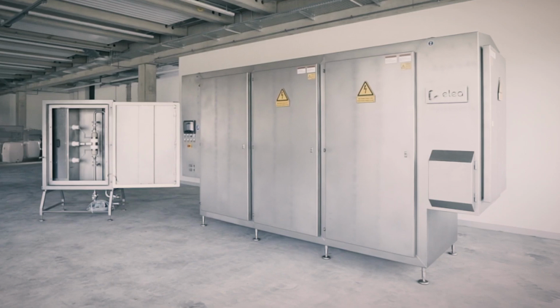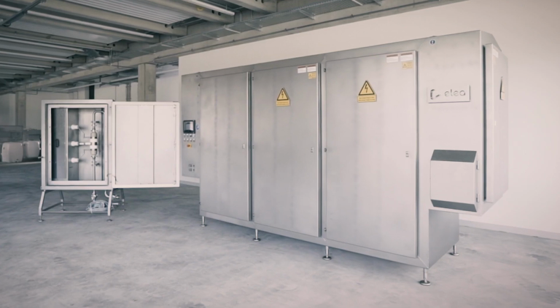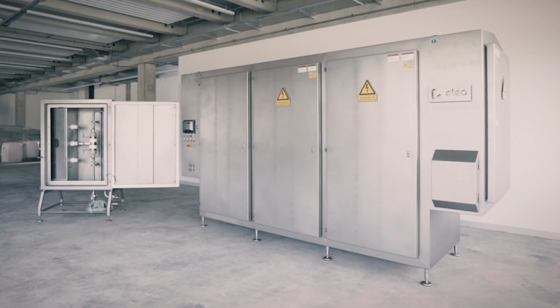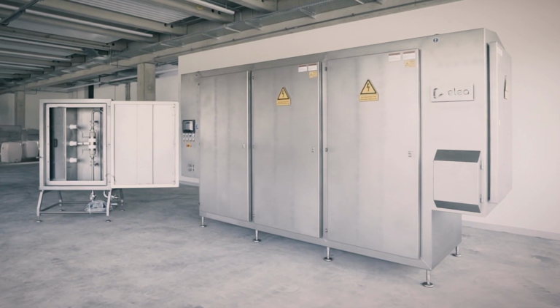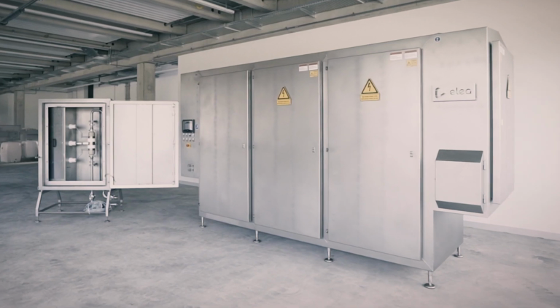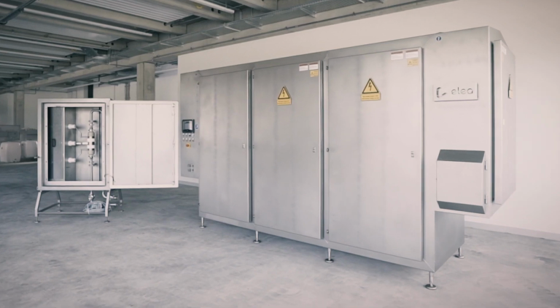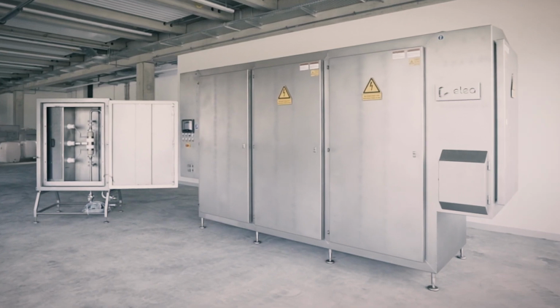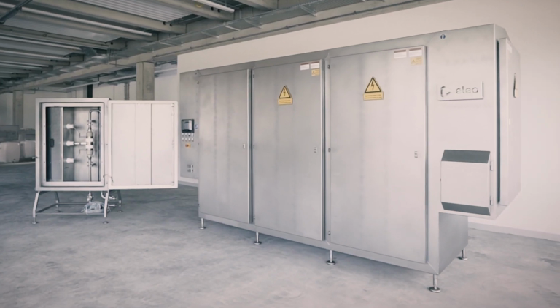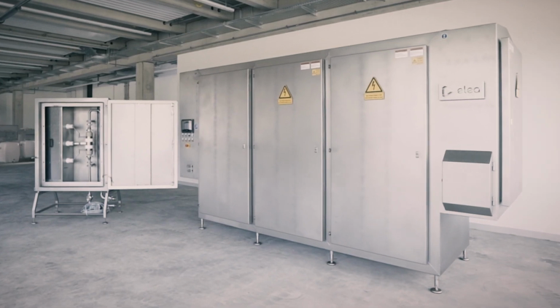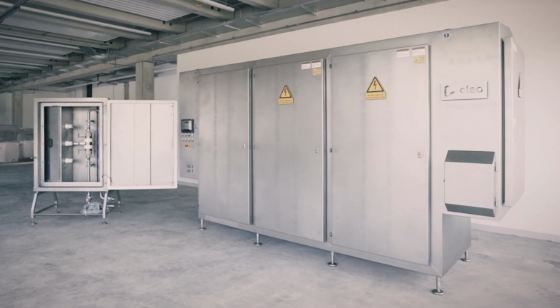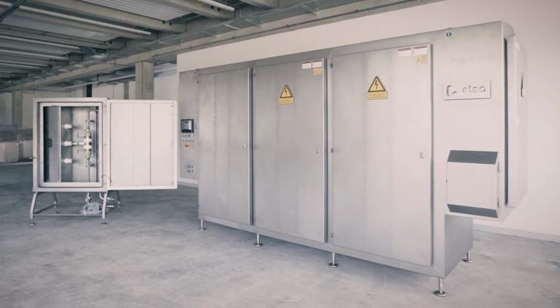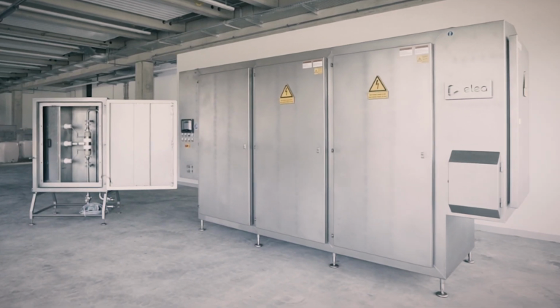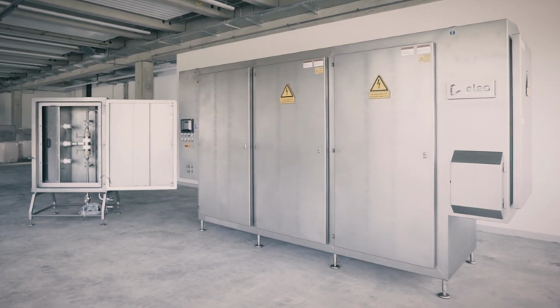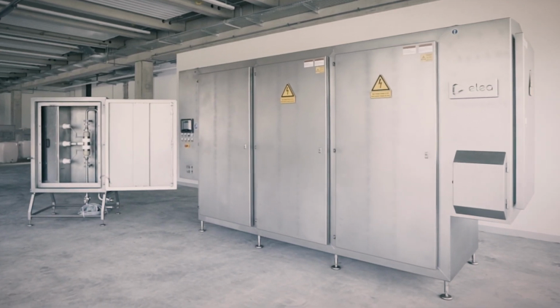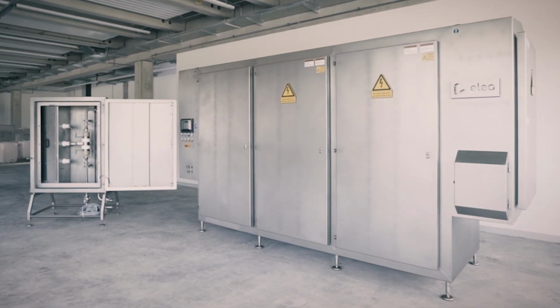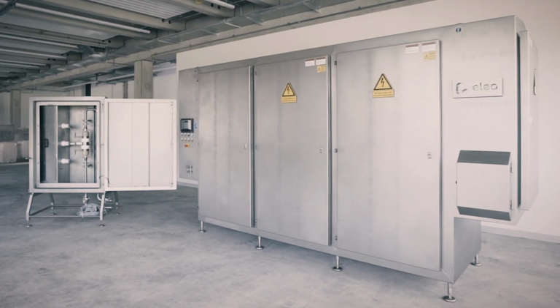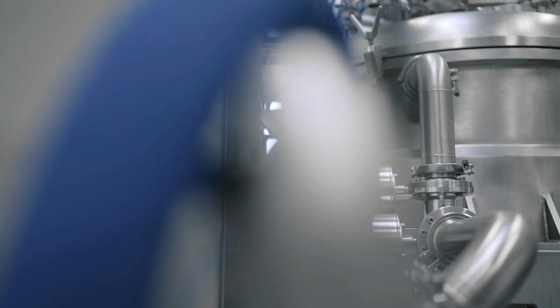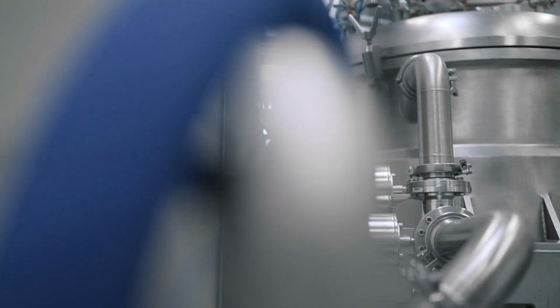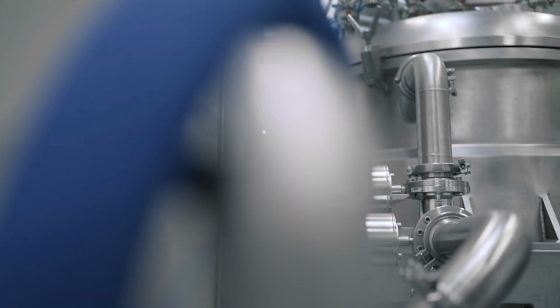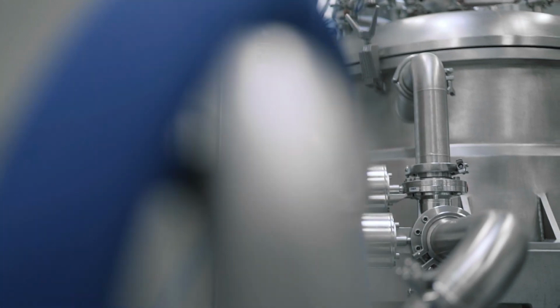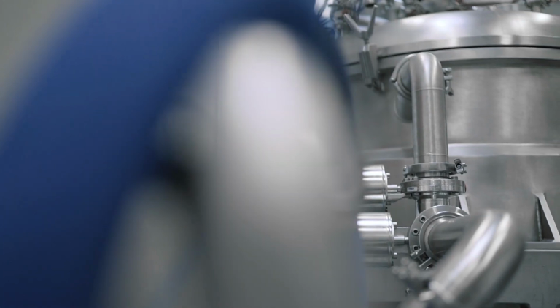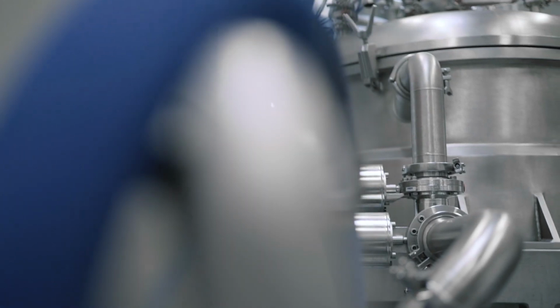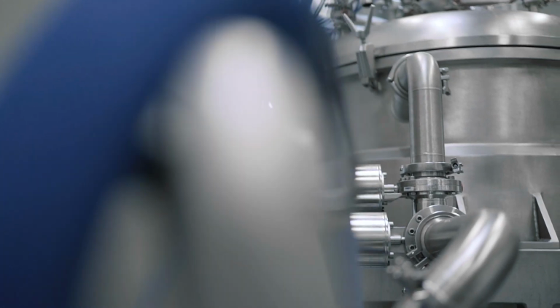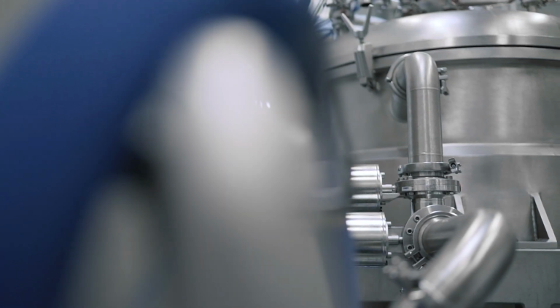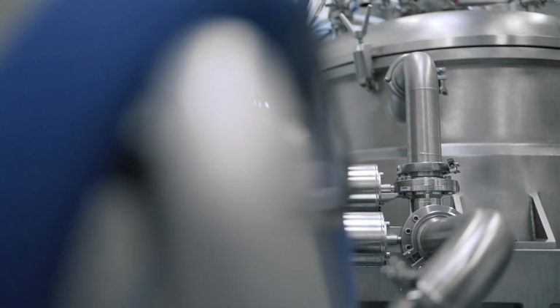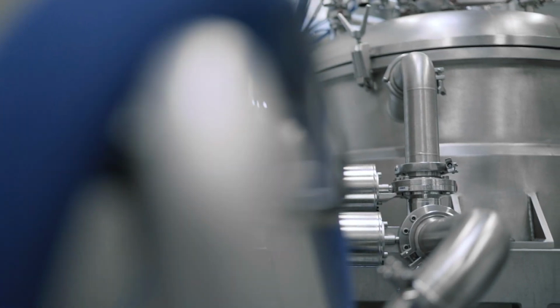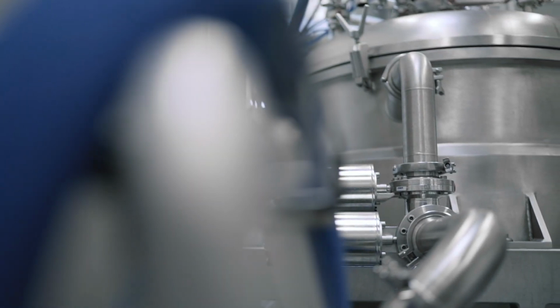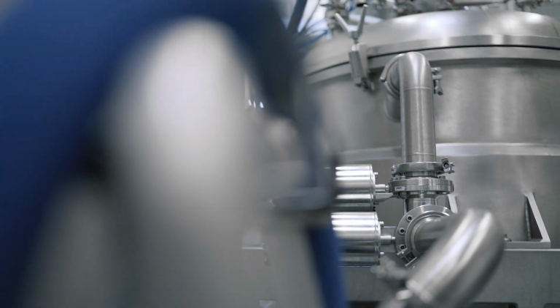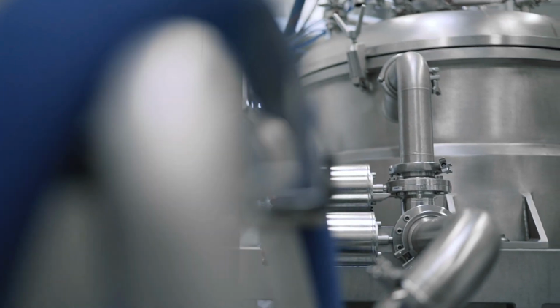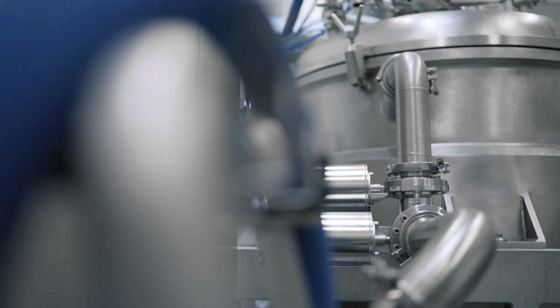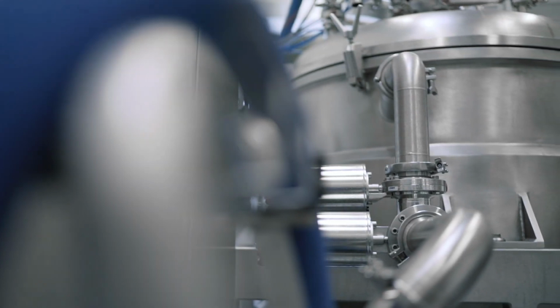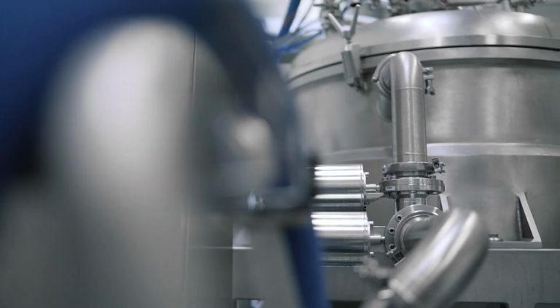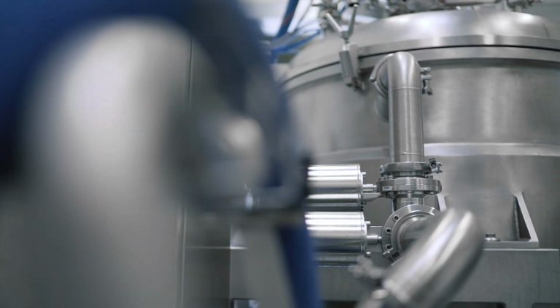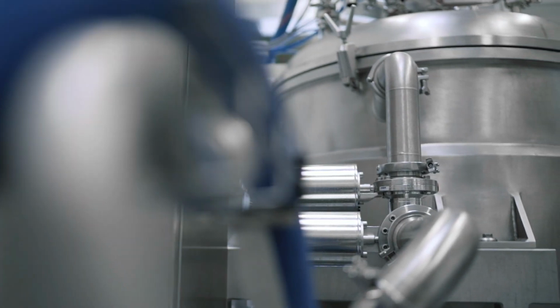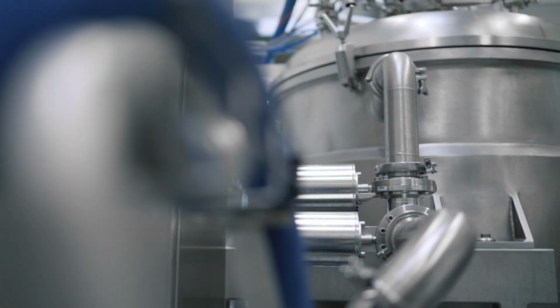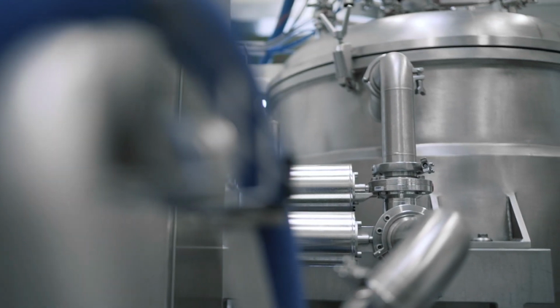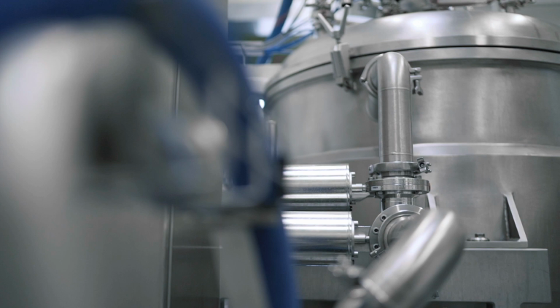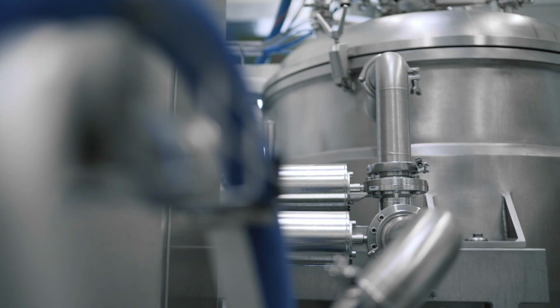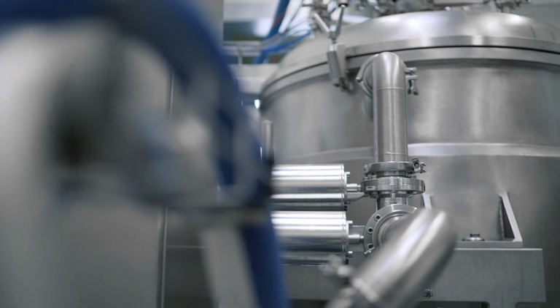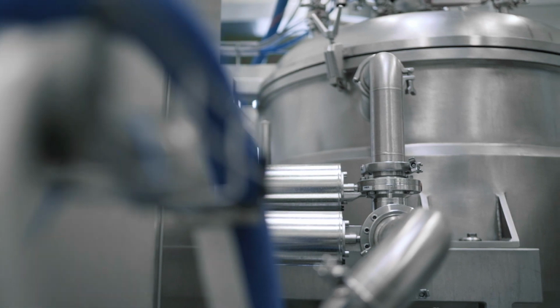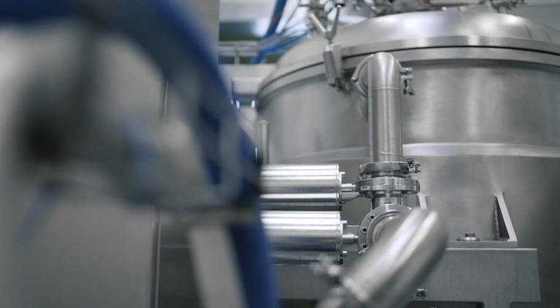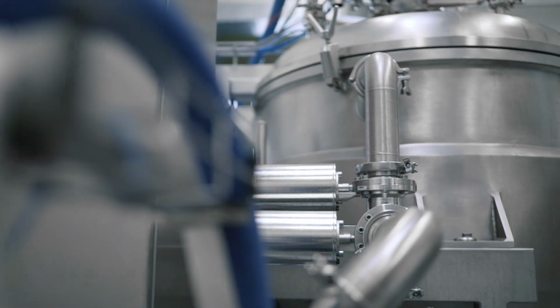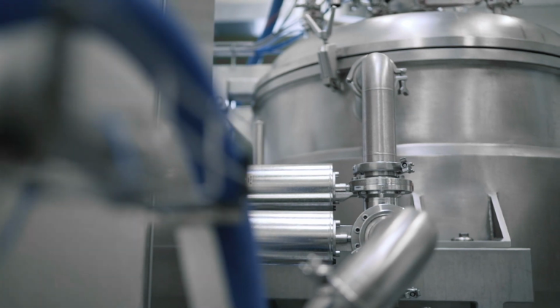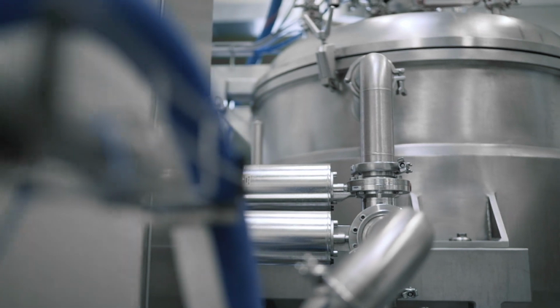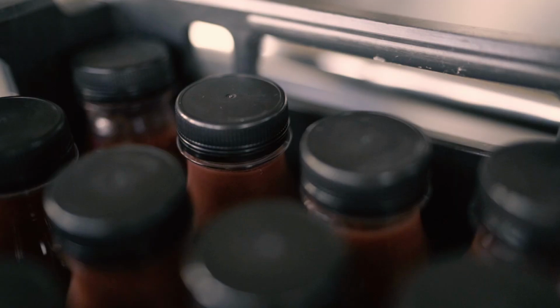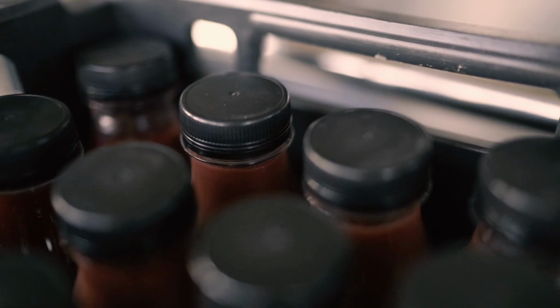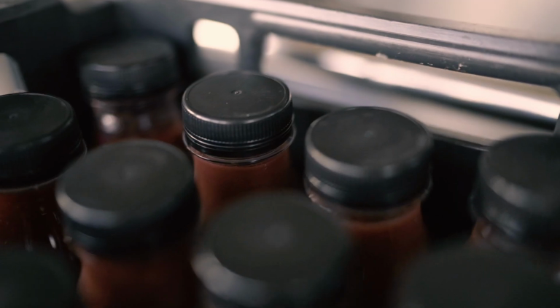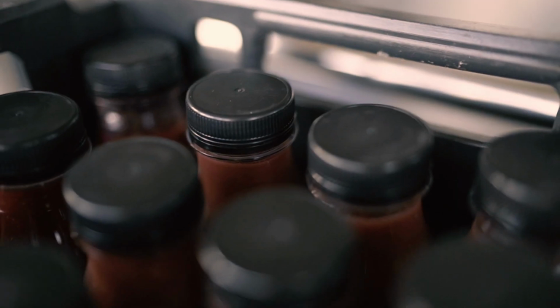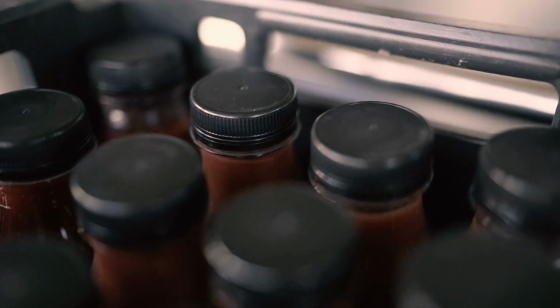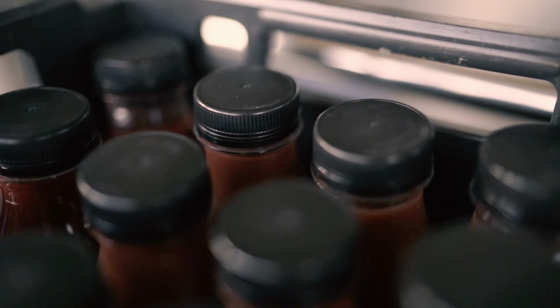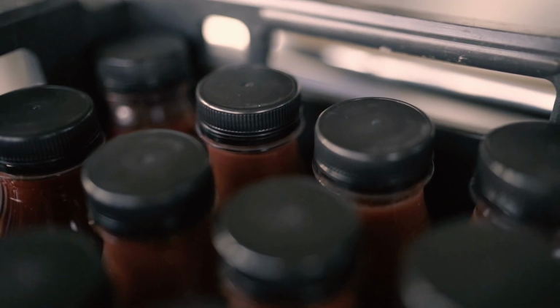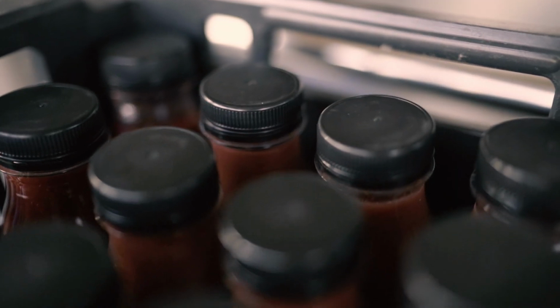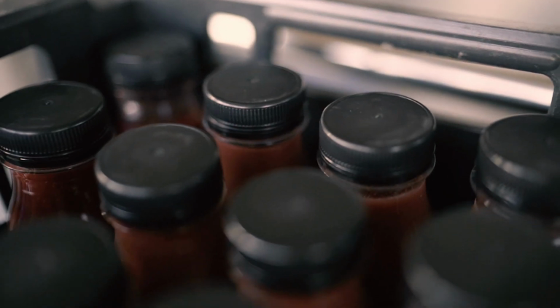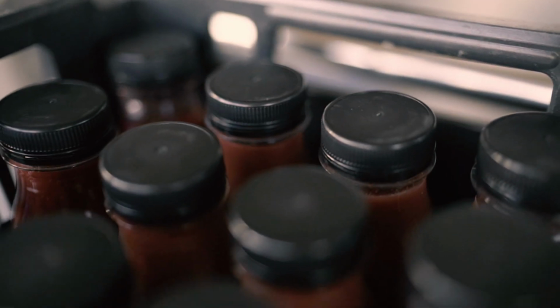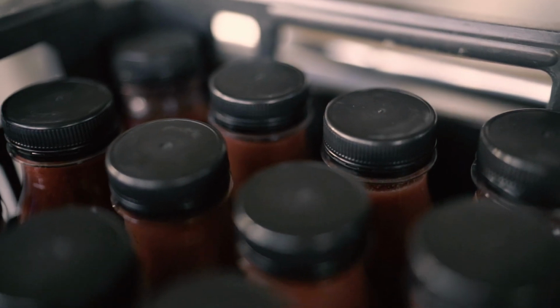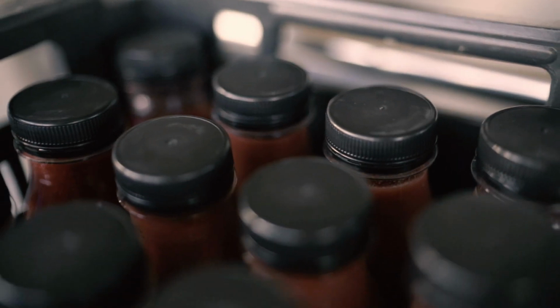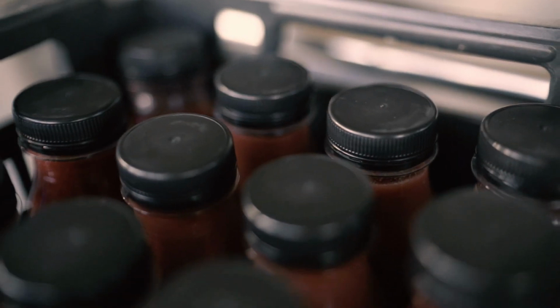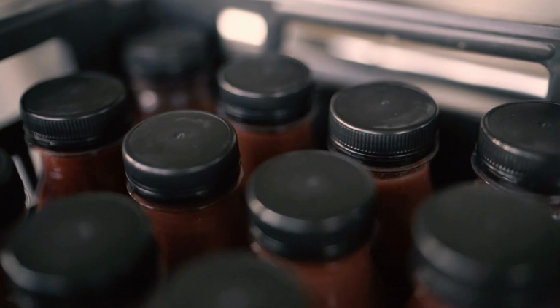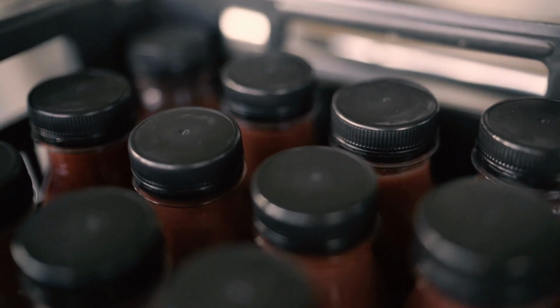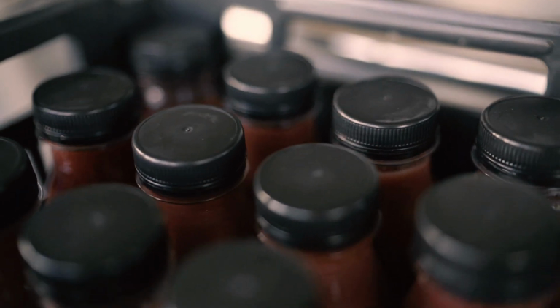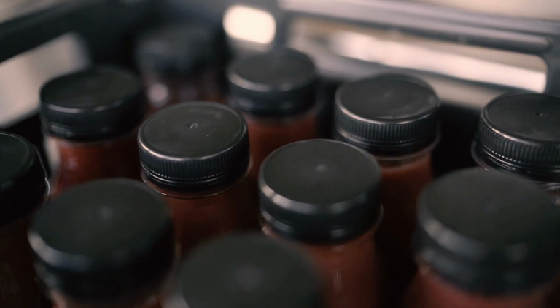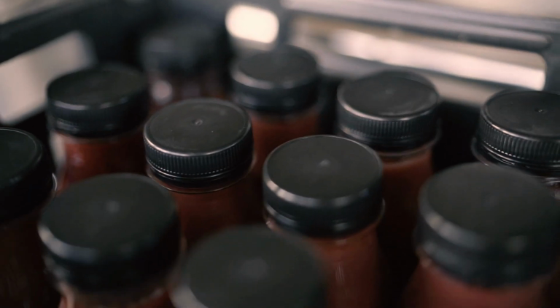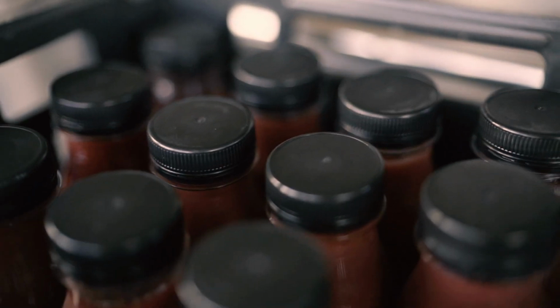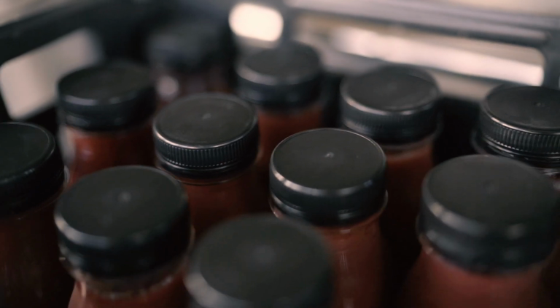Each Elea Cool Juice system is designed to fit seamlessly into your existing production line, right before bottling.